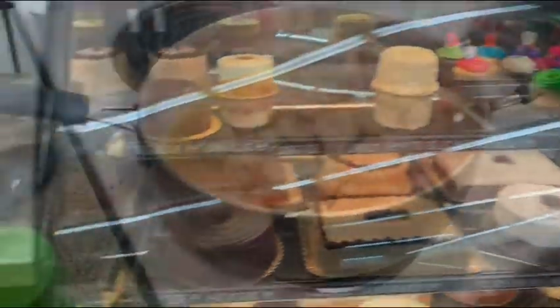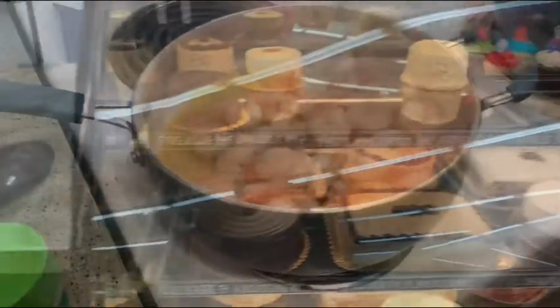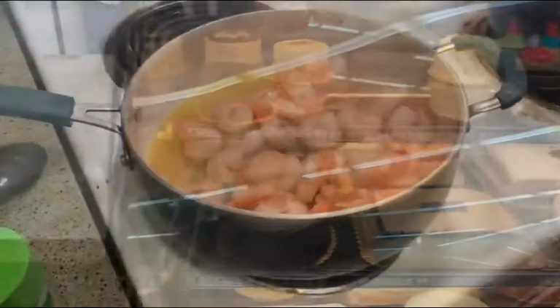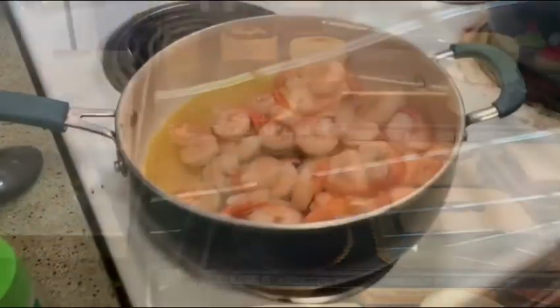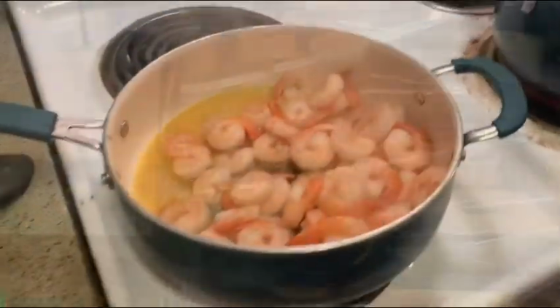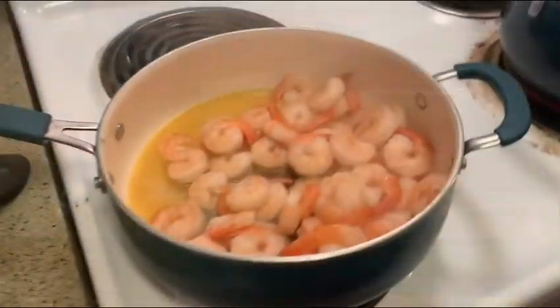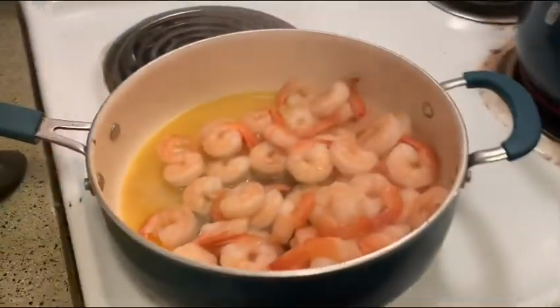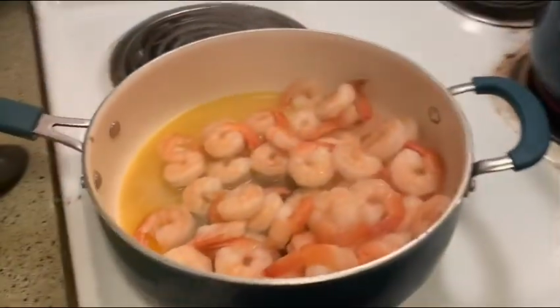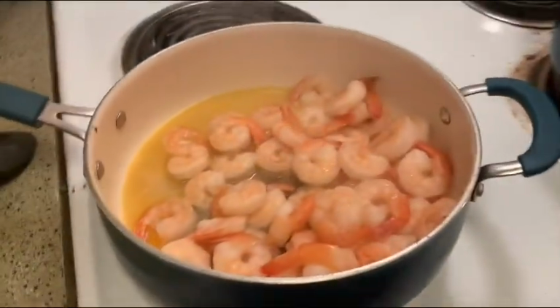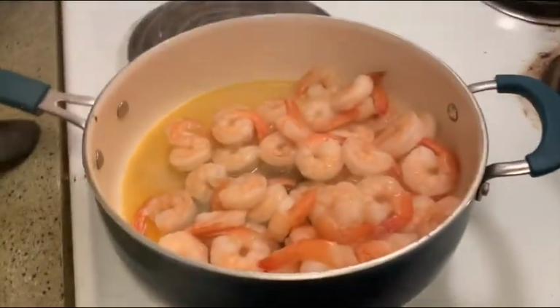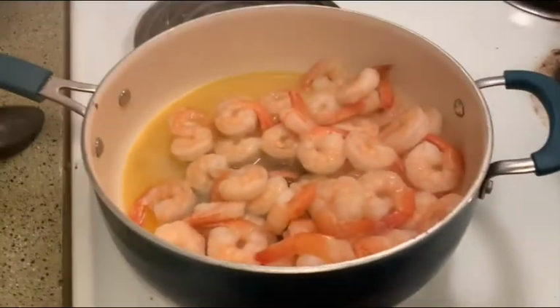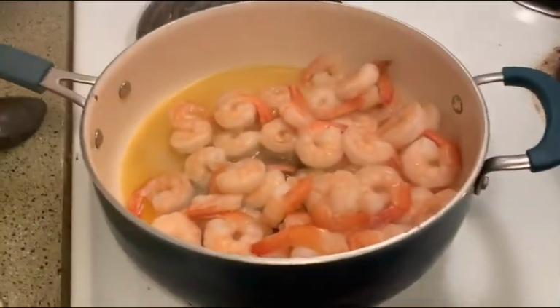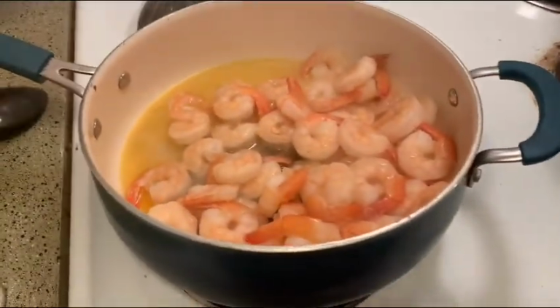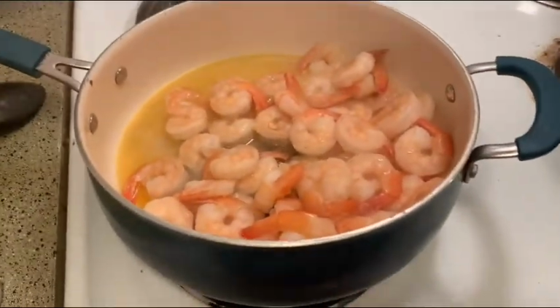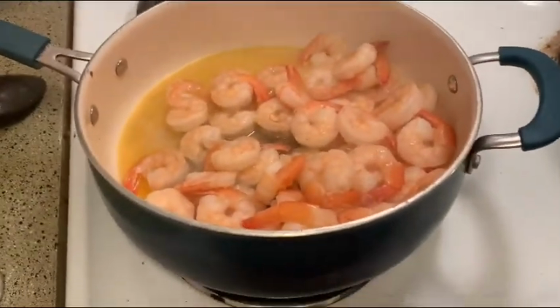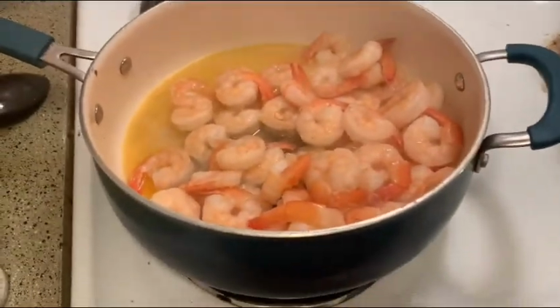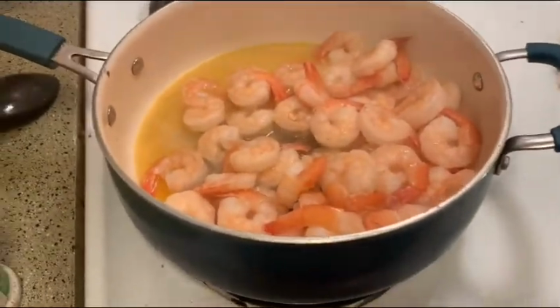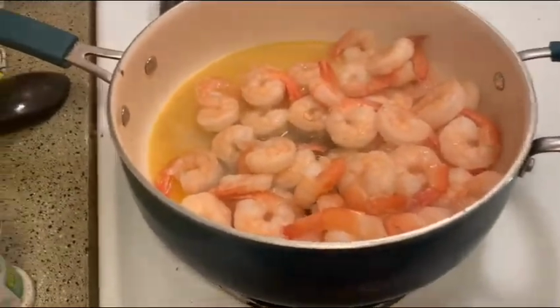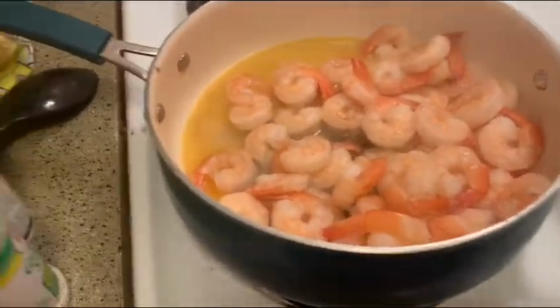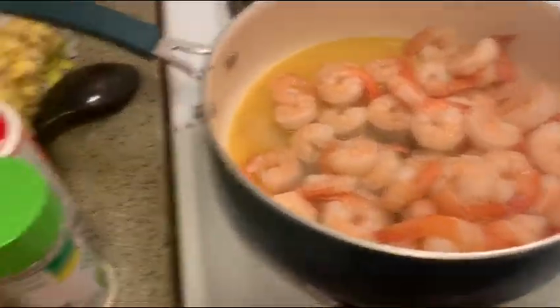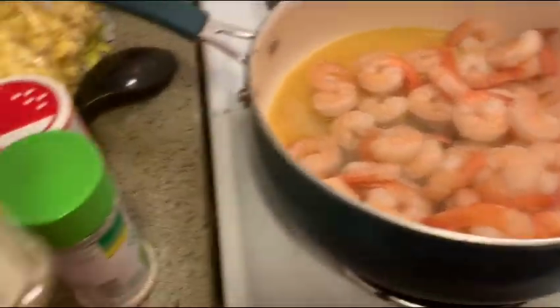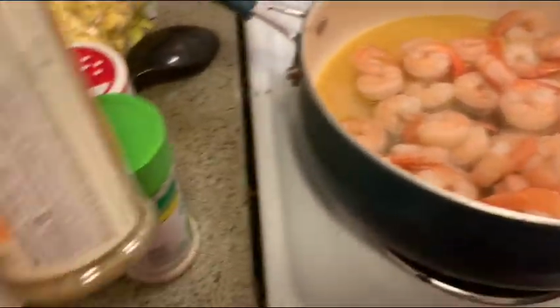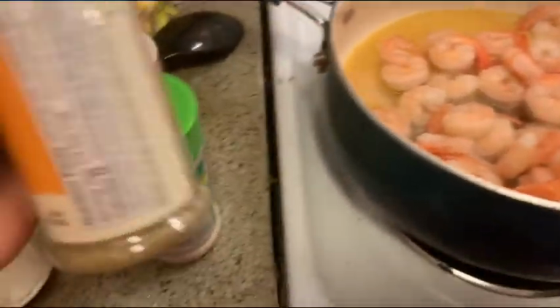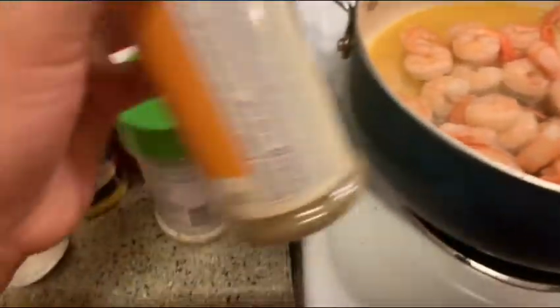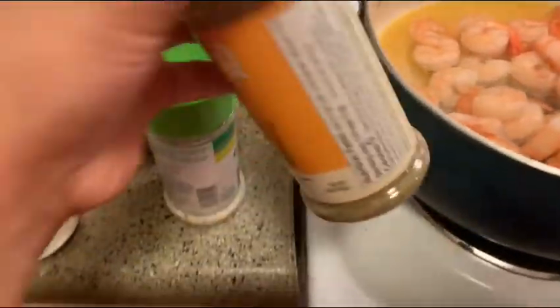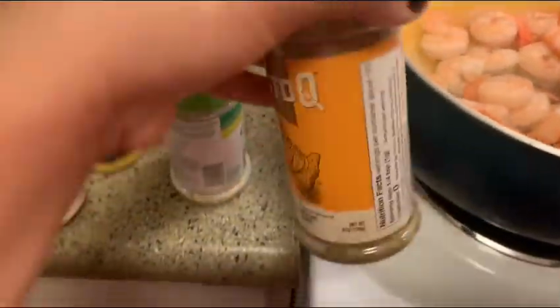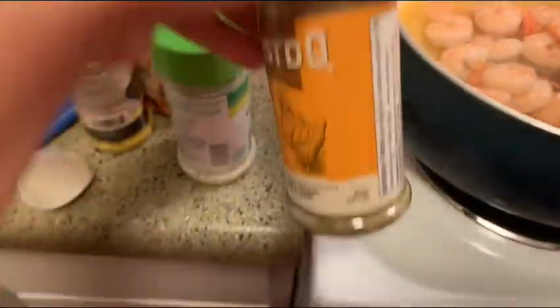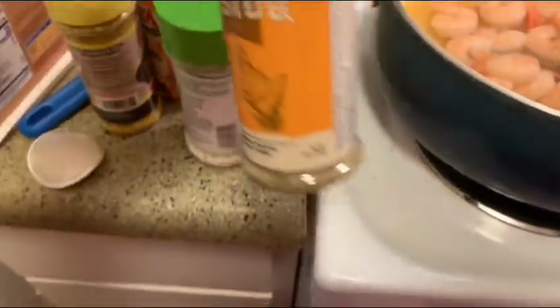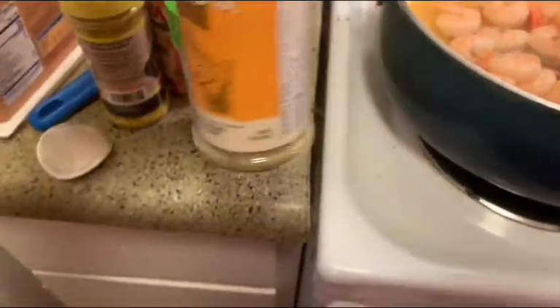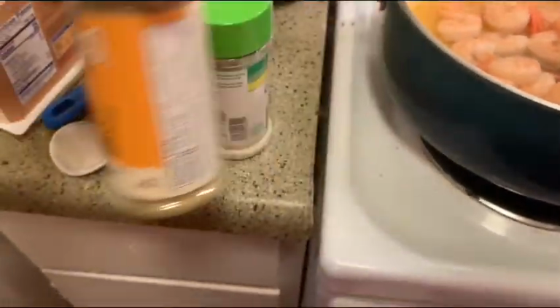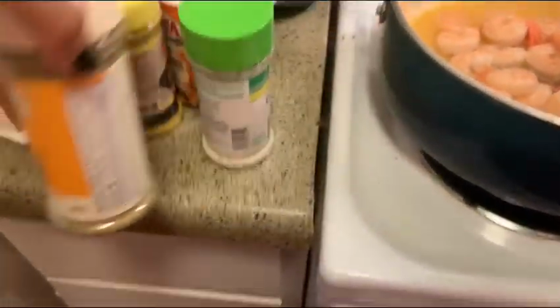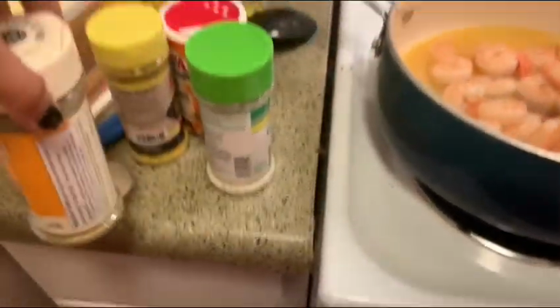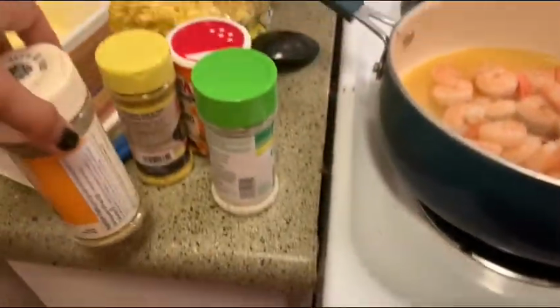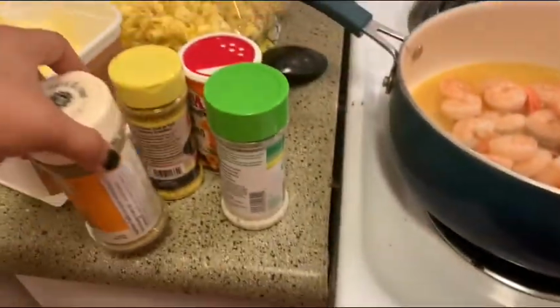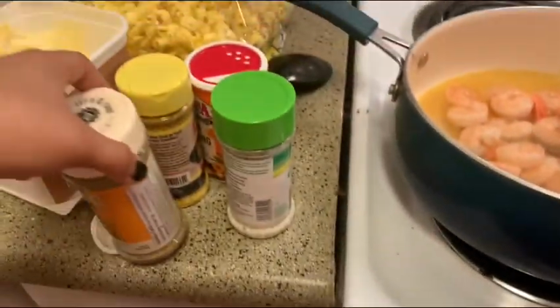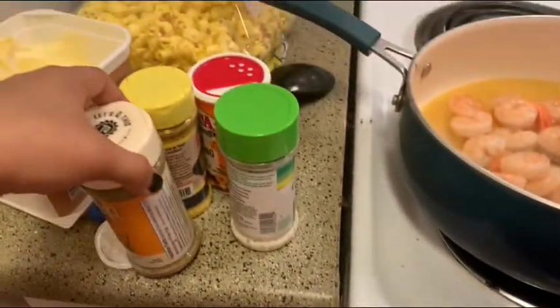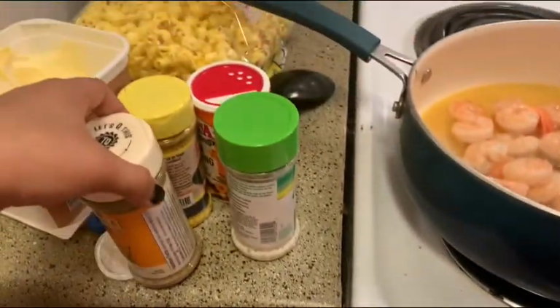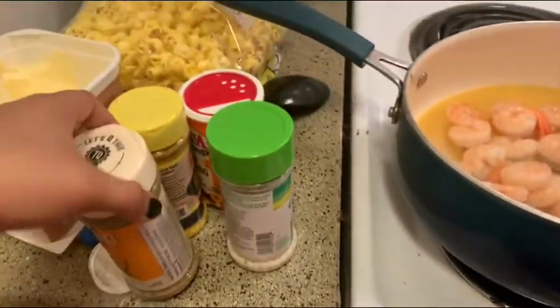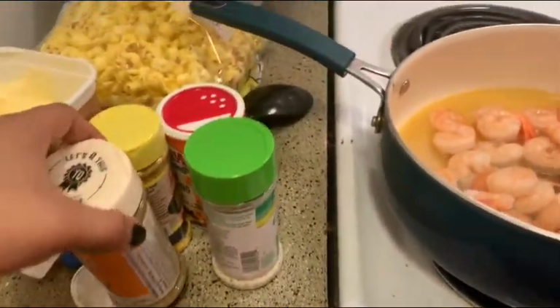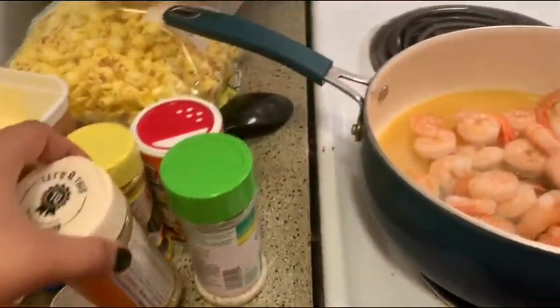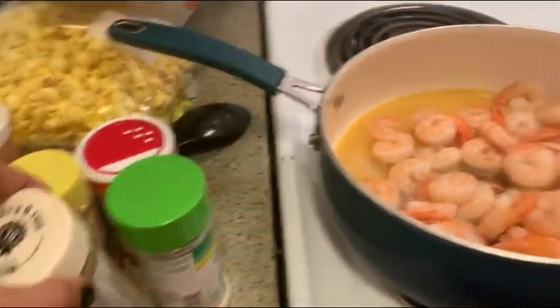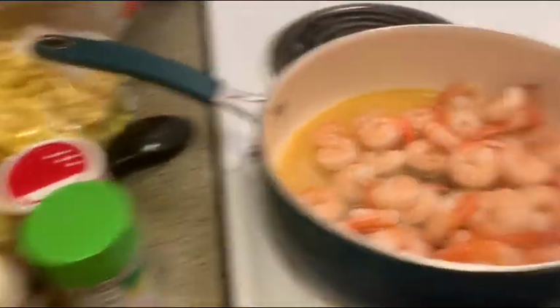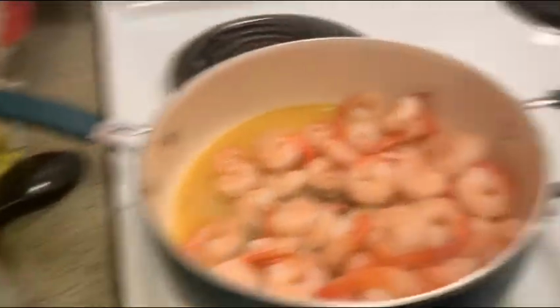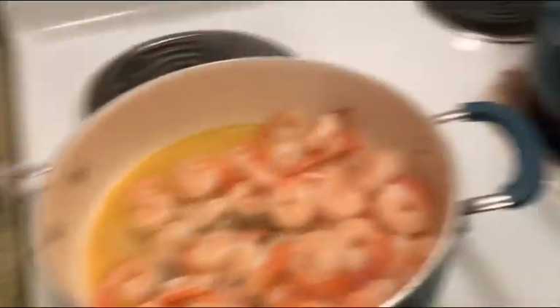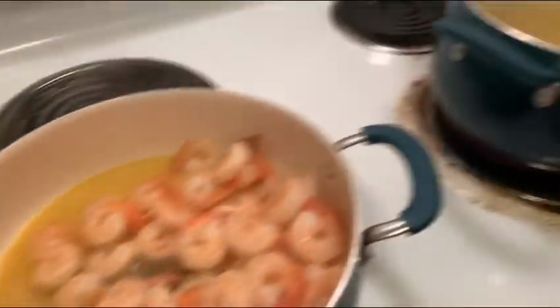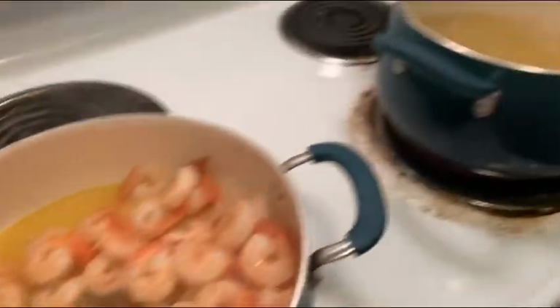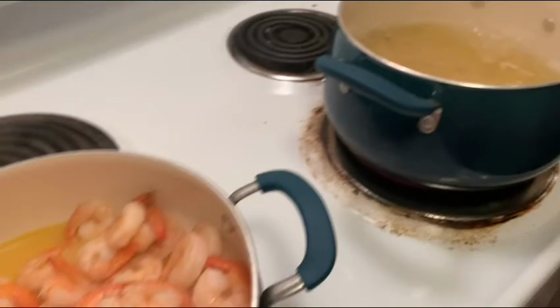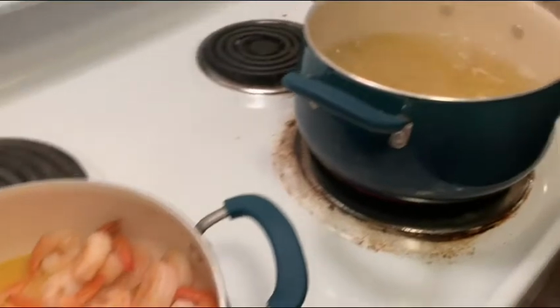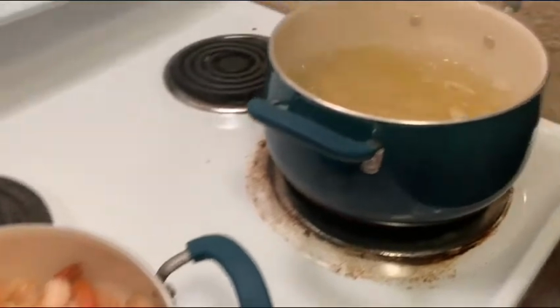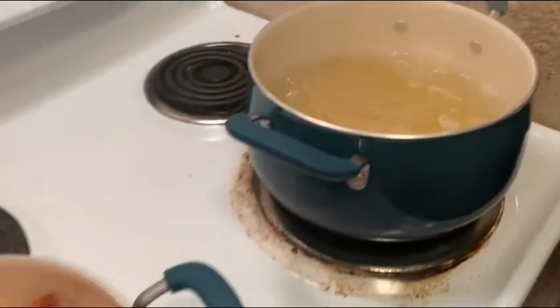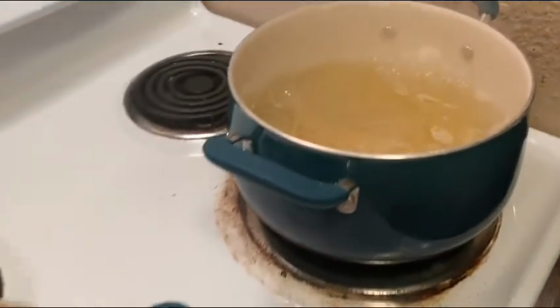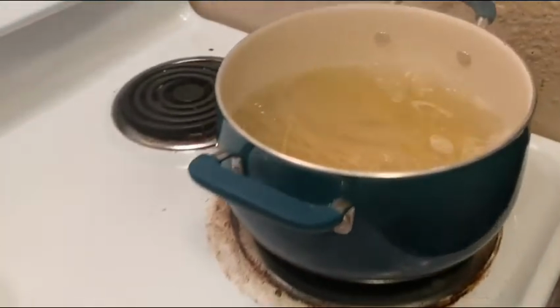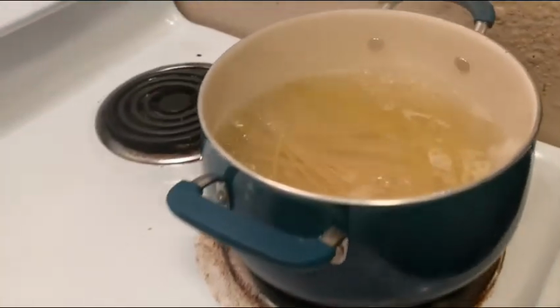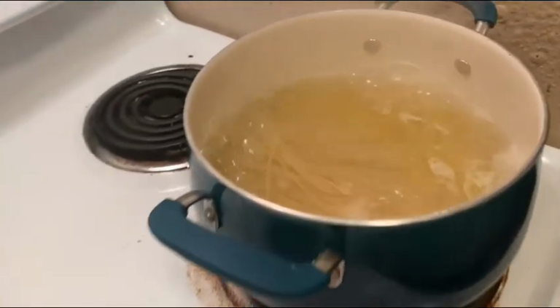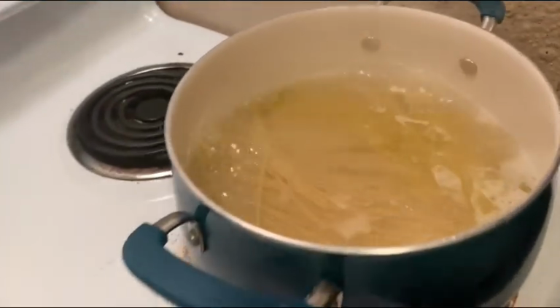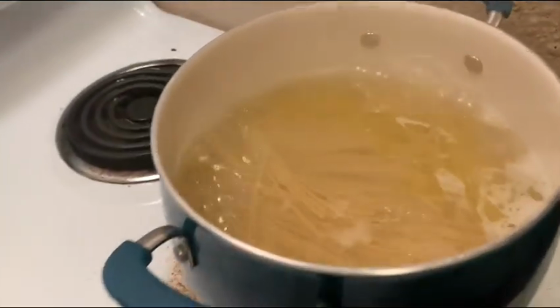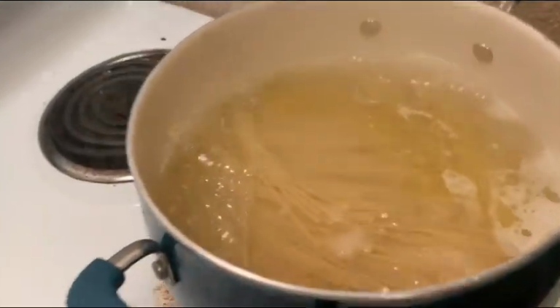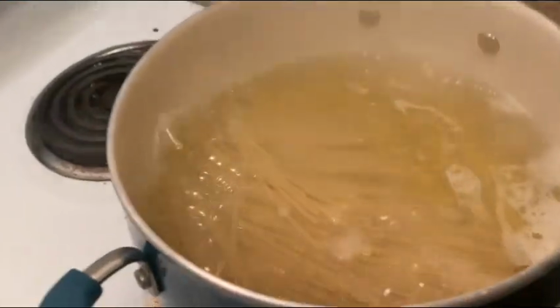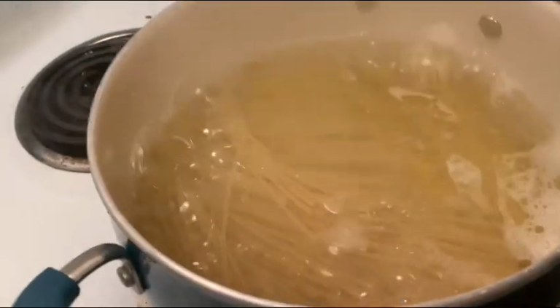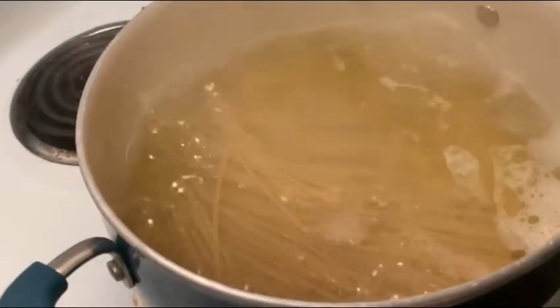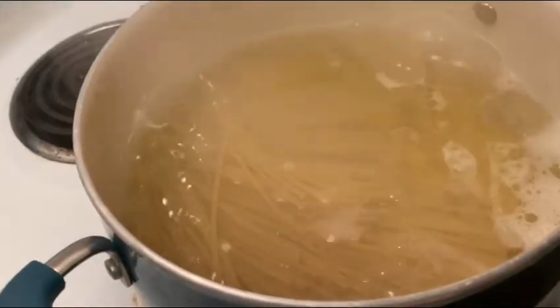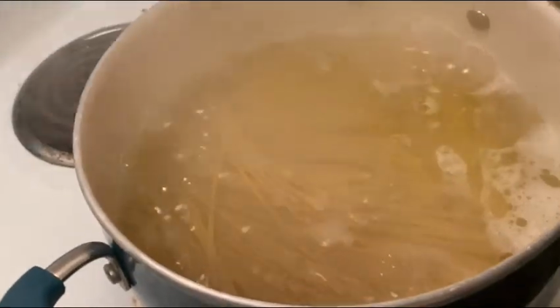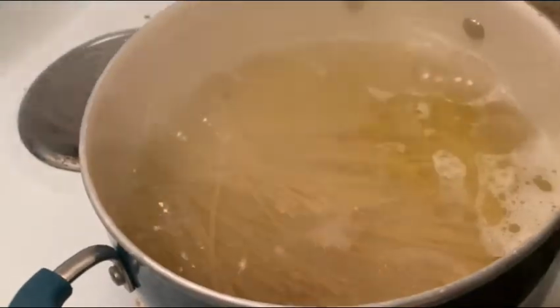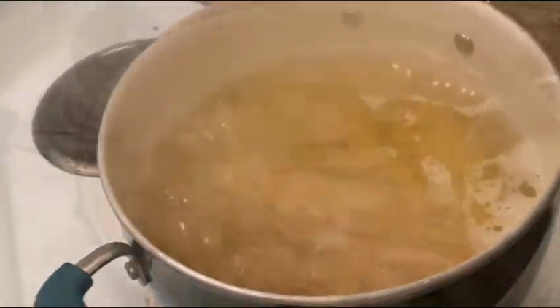Okay guys, we got the shrimp going, we have our seasonings, and we got our pasta going.